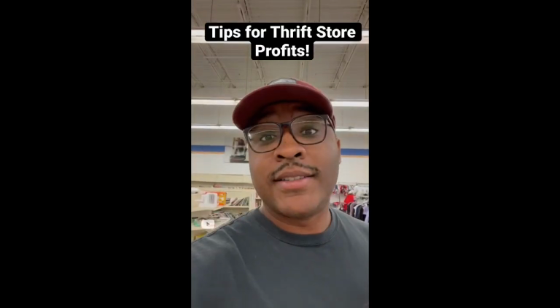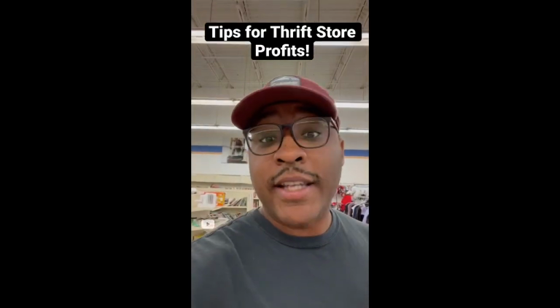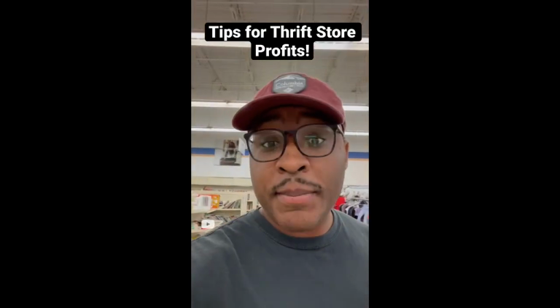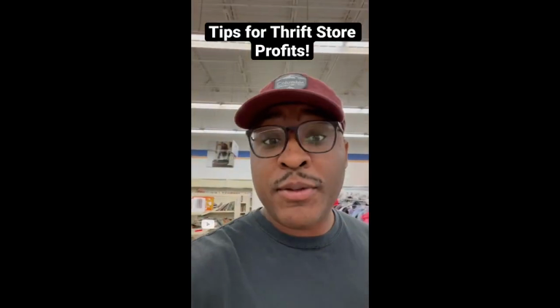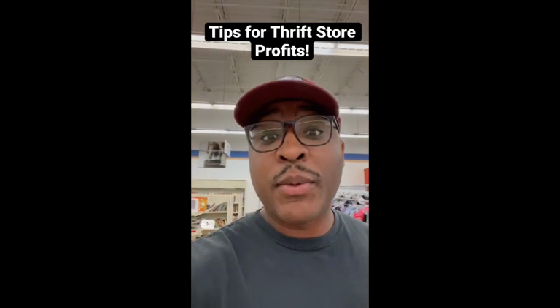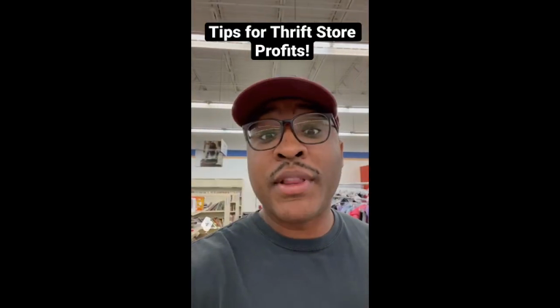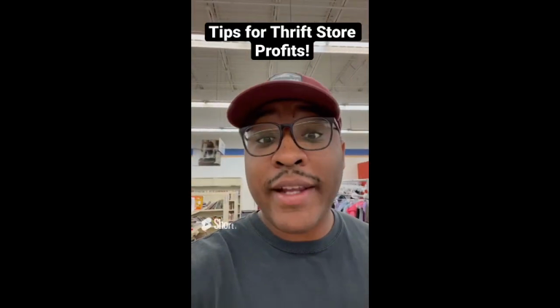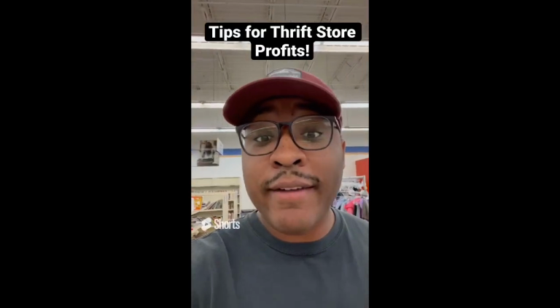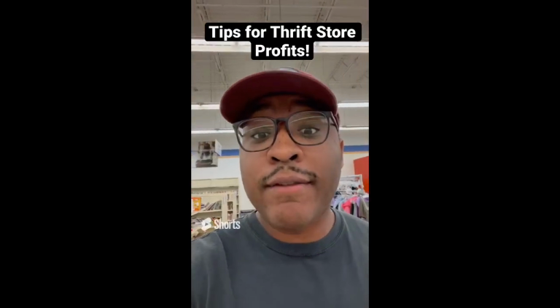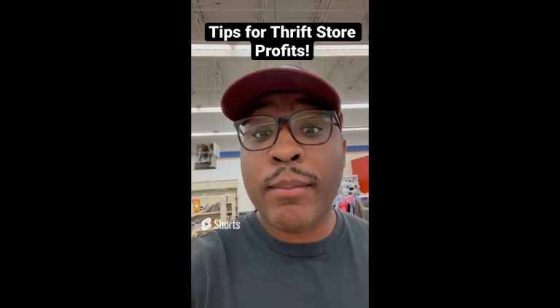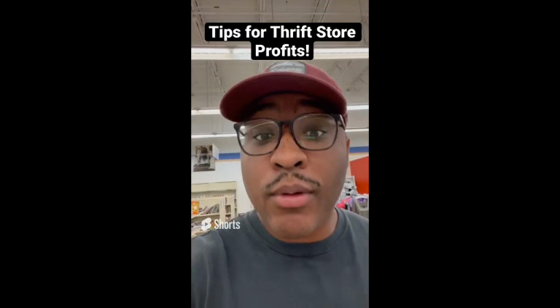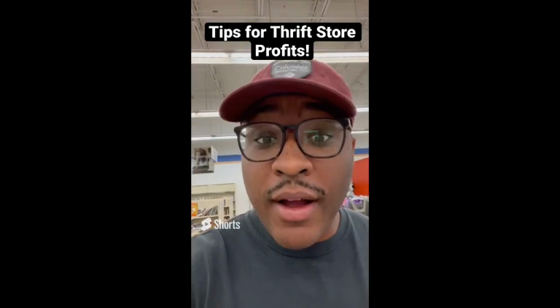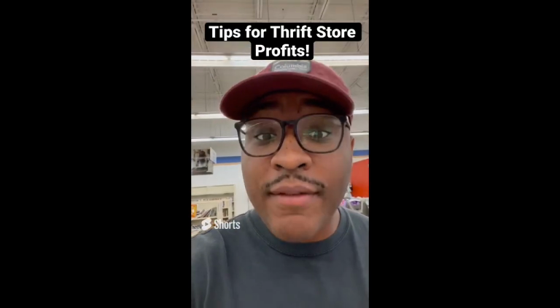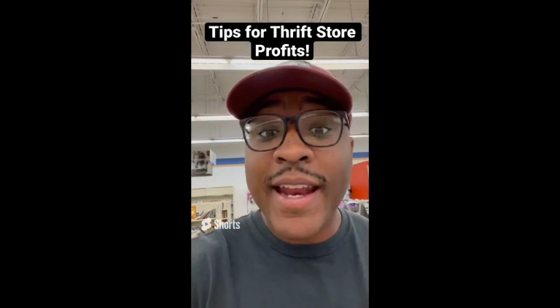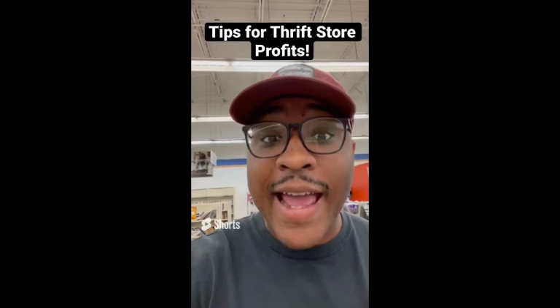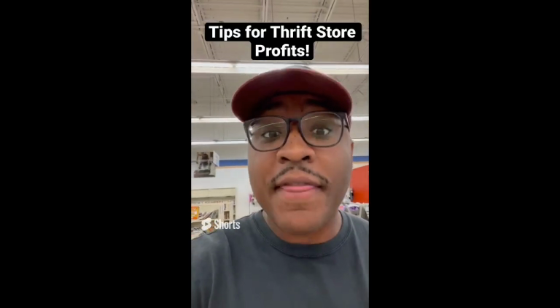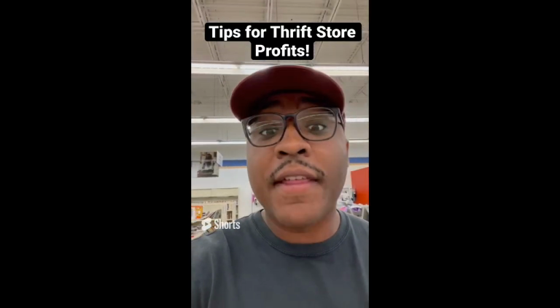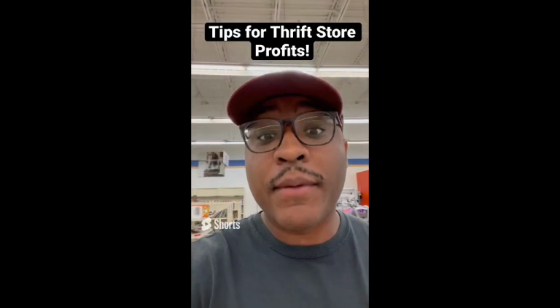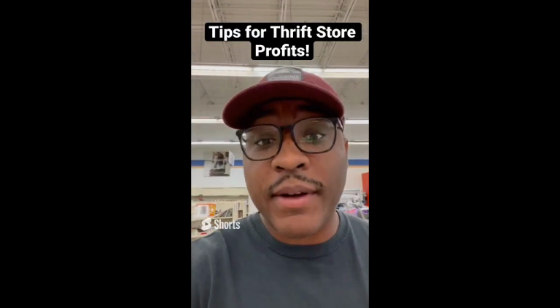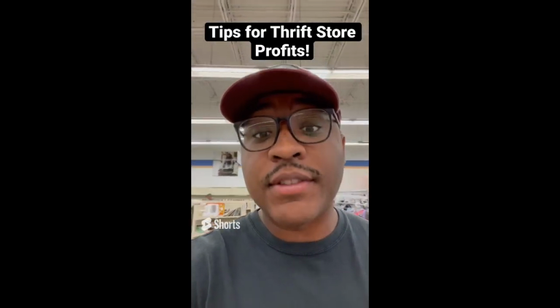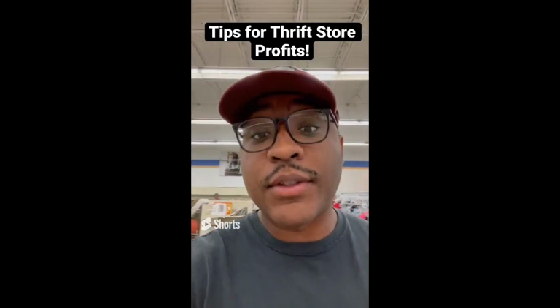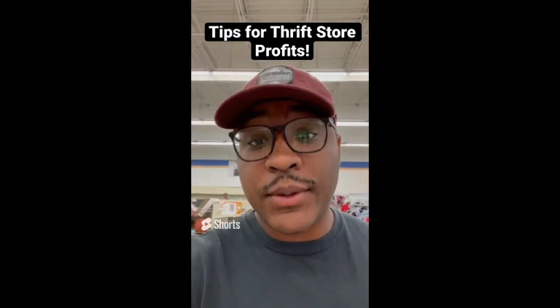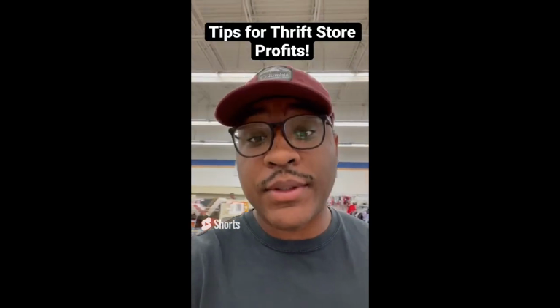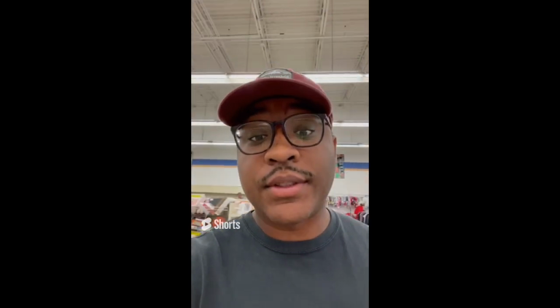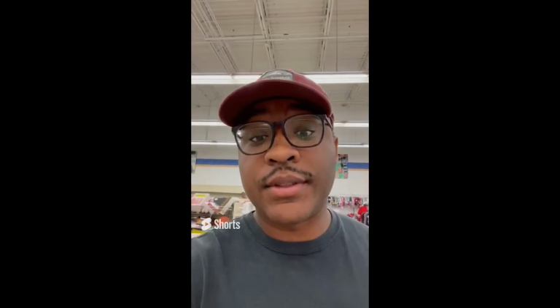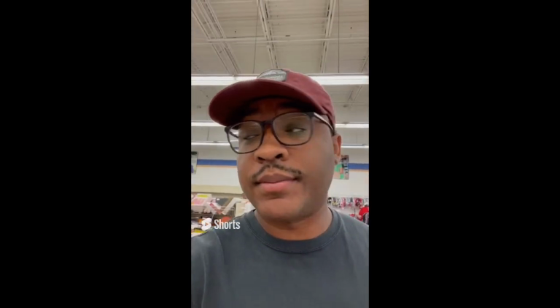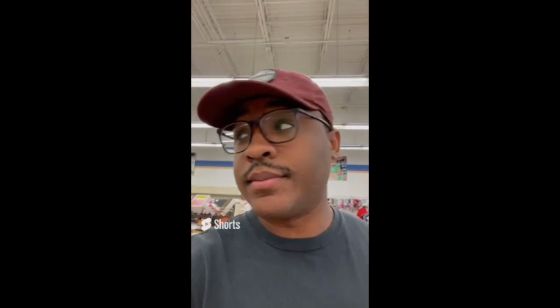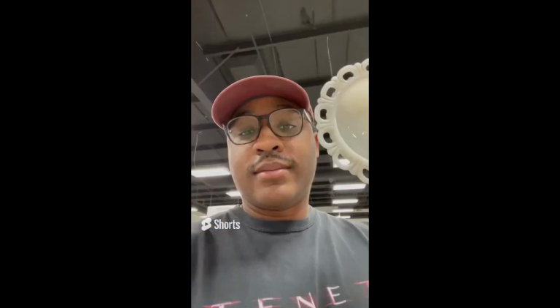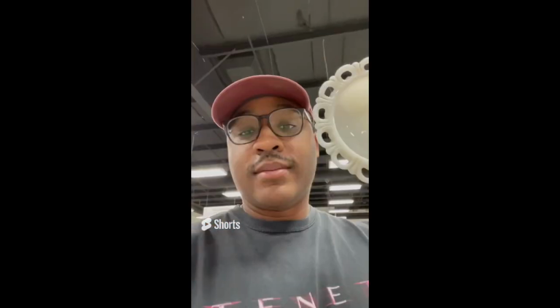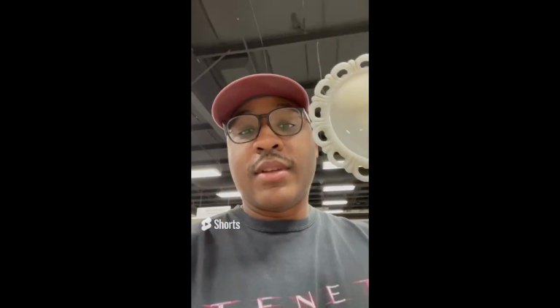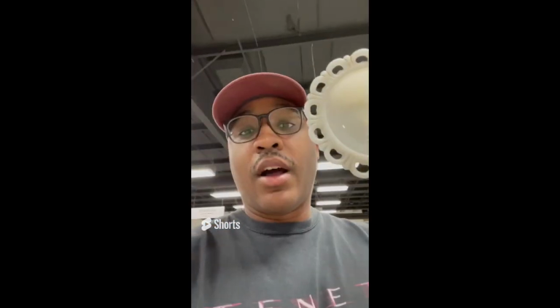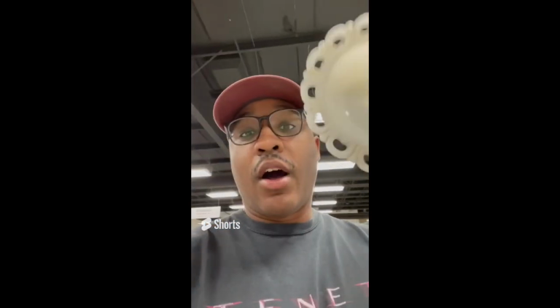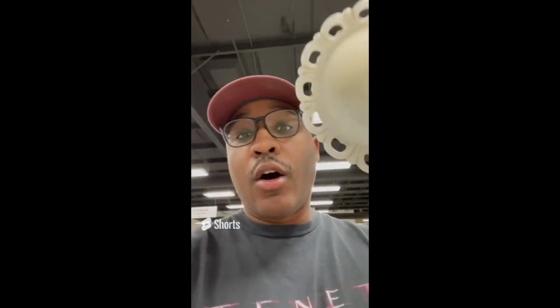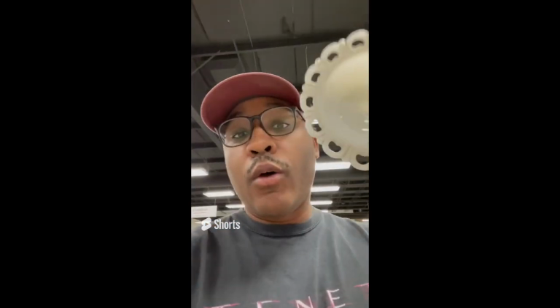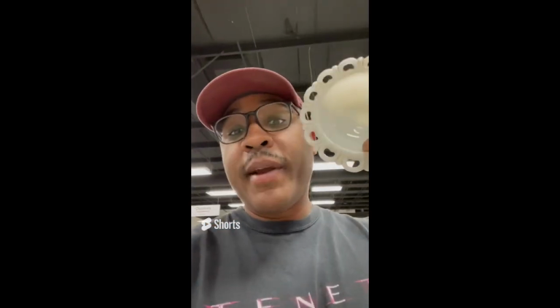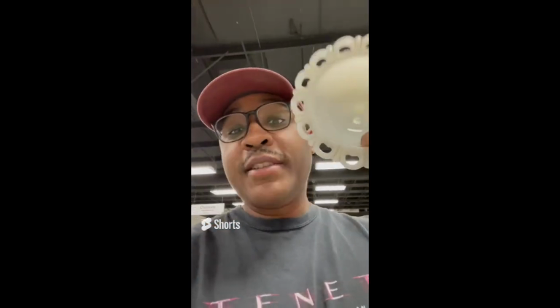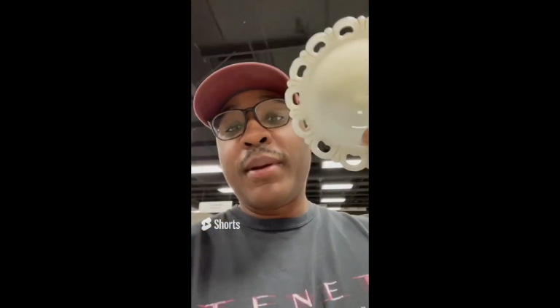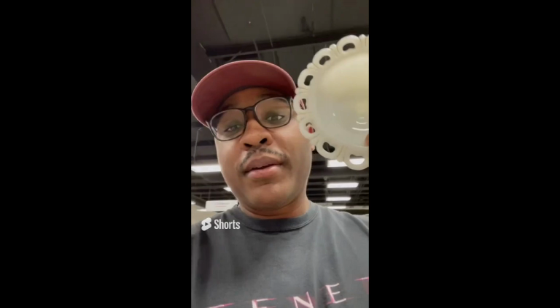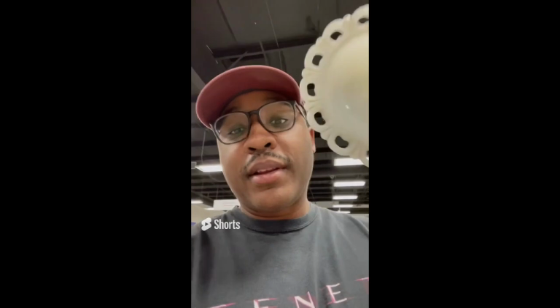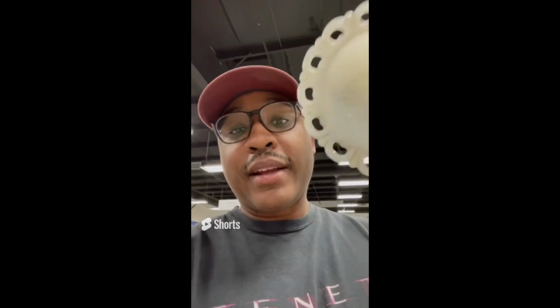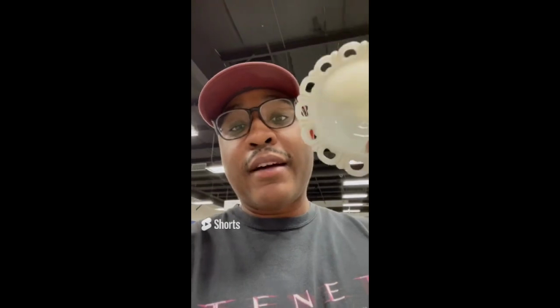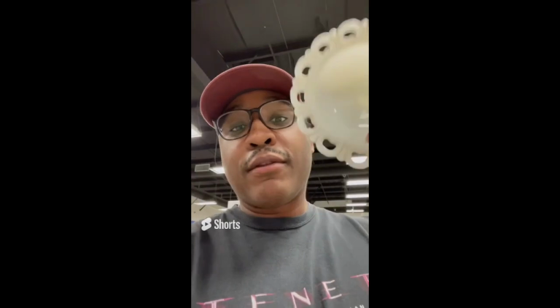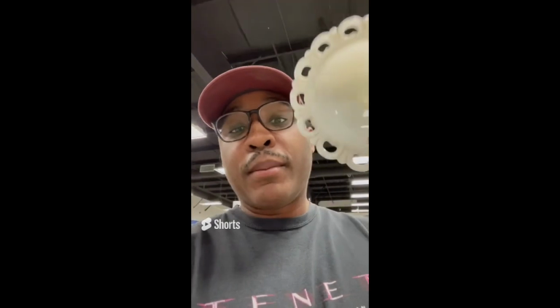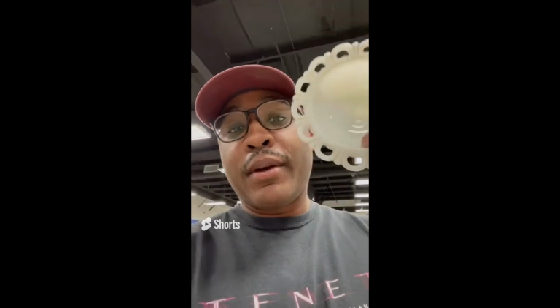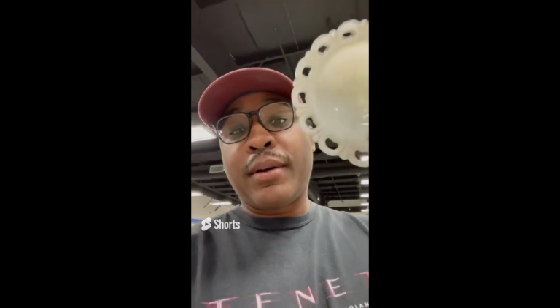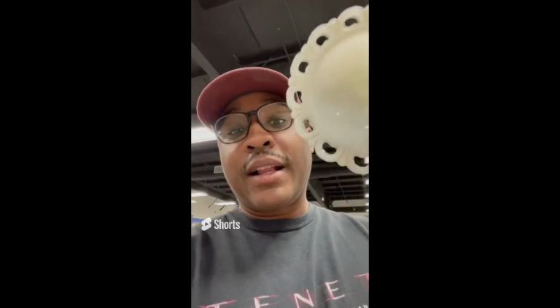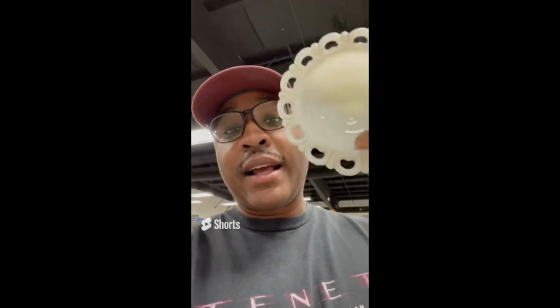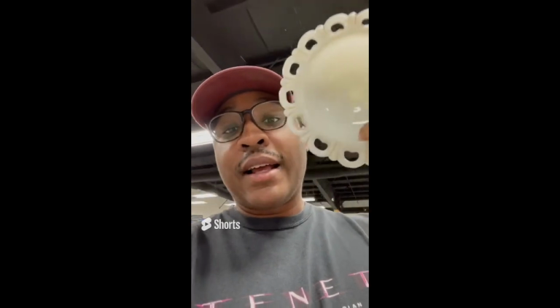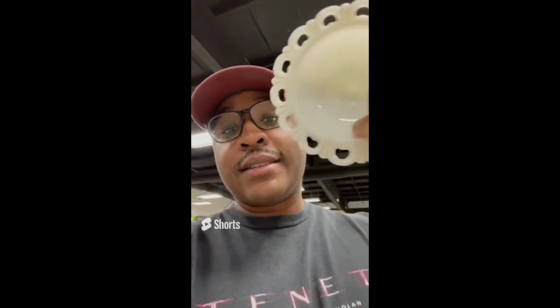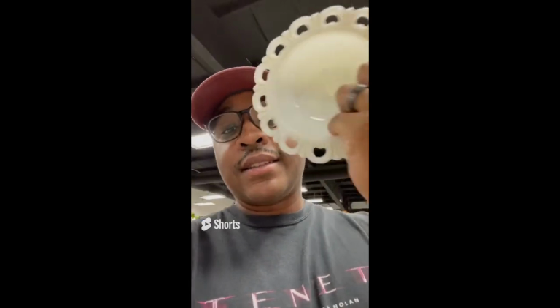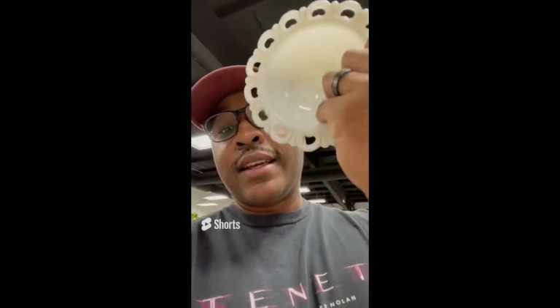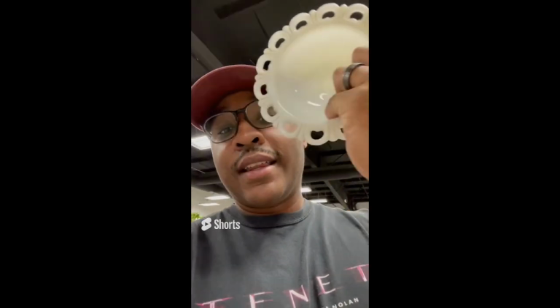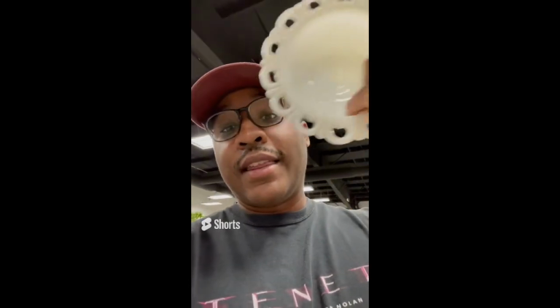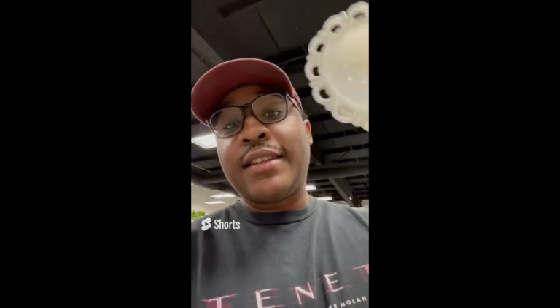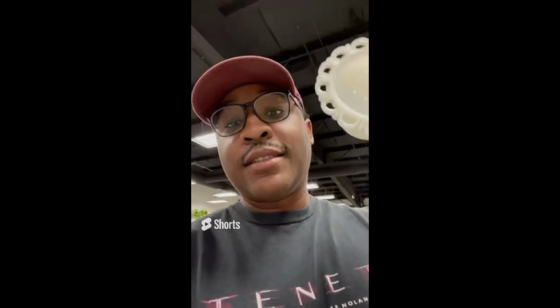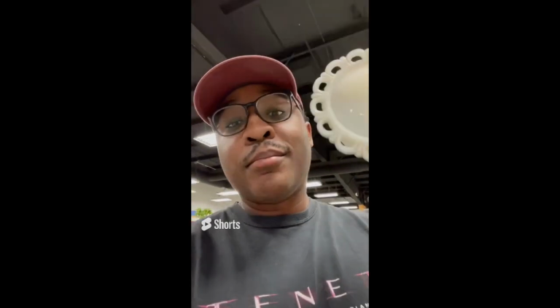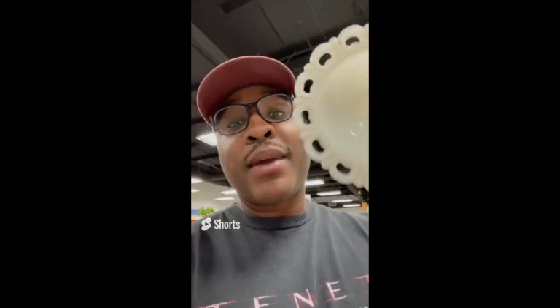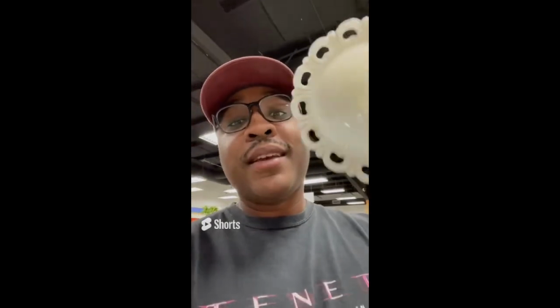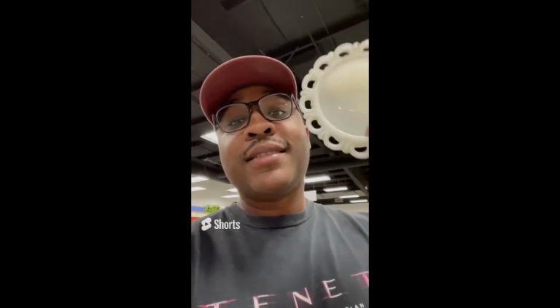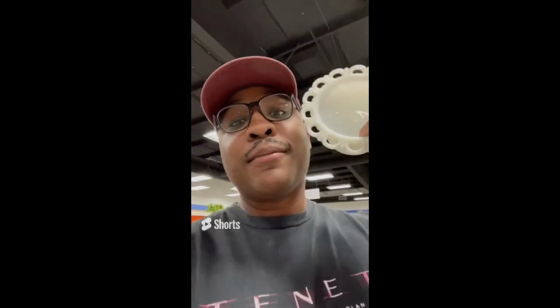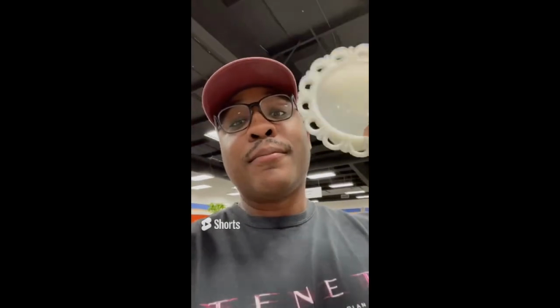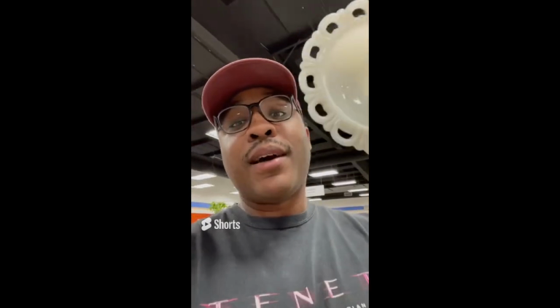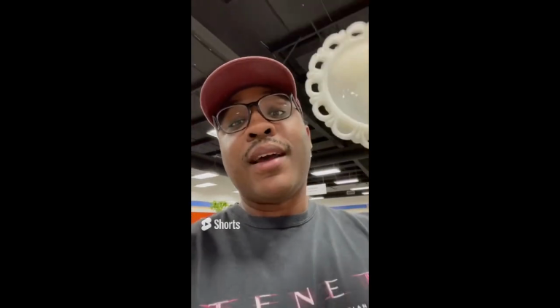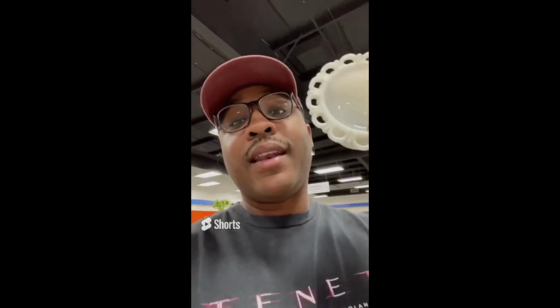Tips when looking for profit at the thrift stores: always be on the lookout for milk glass — this makes money.